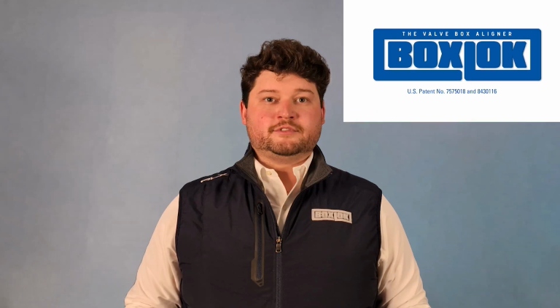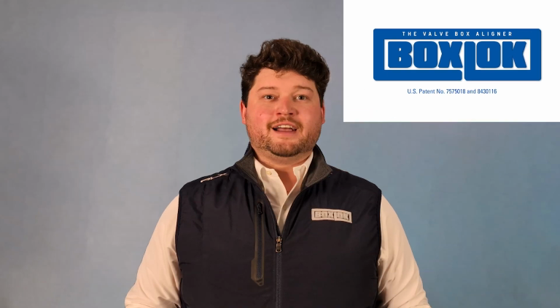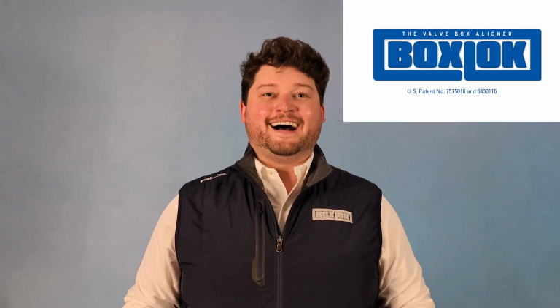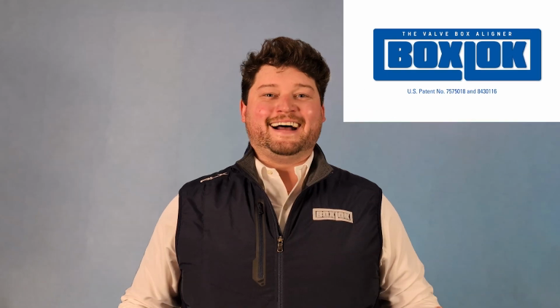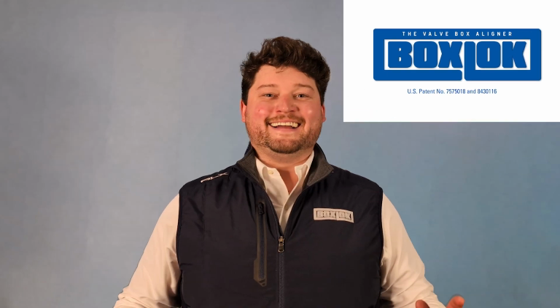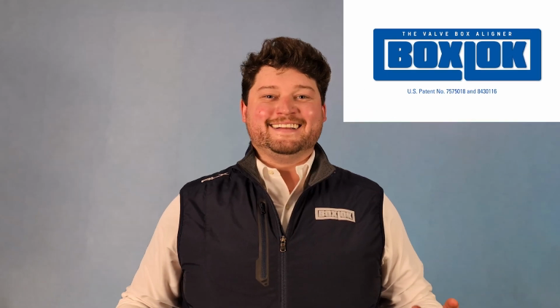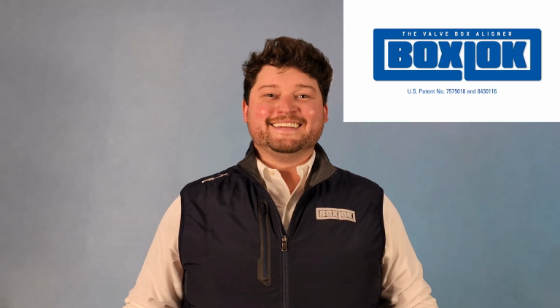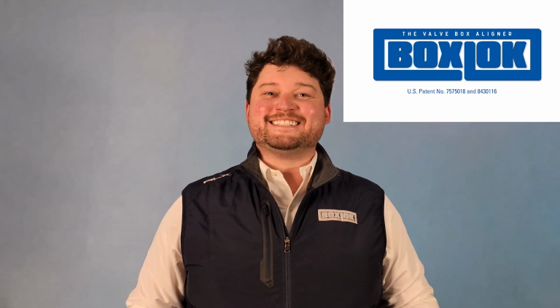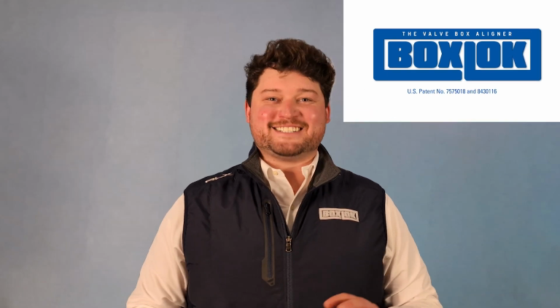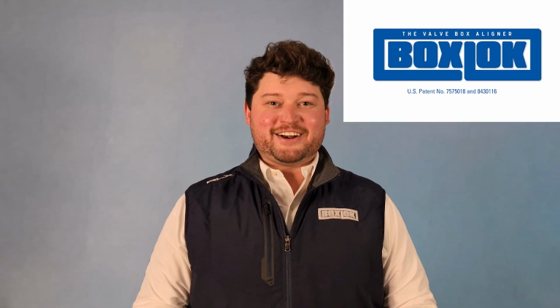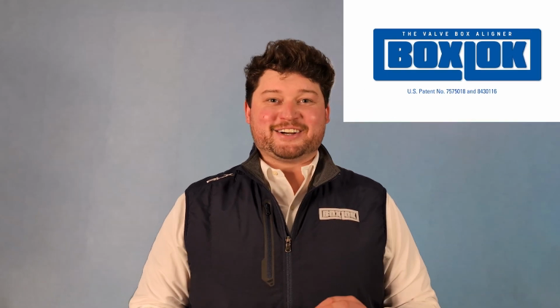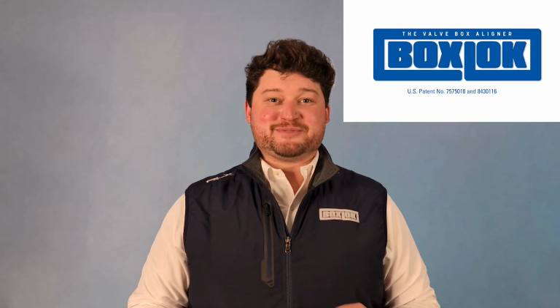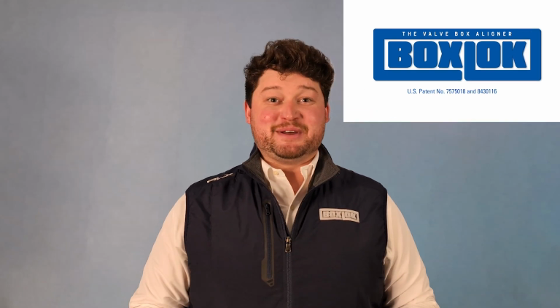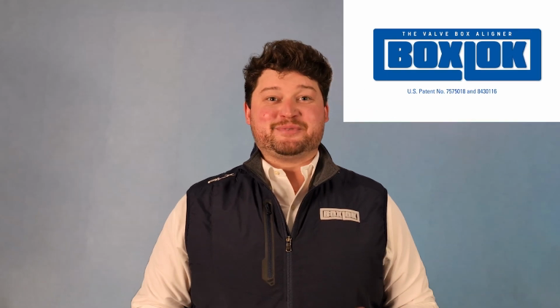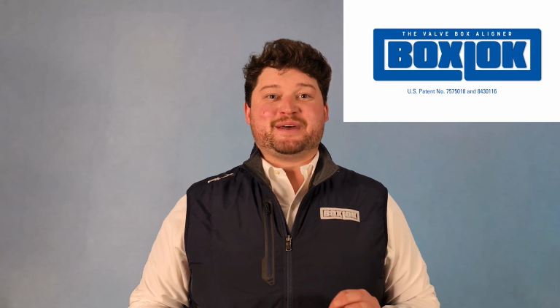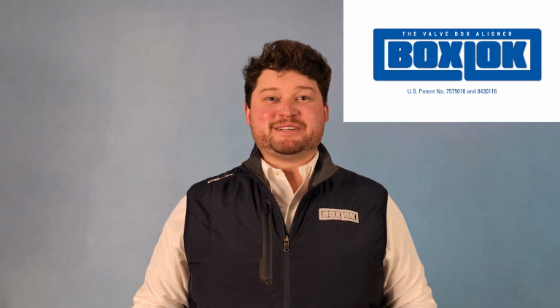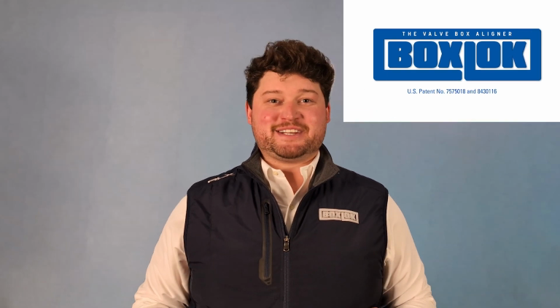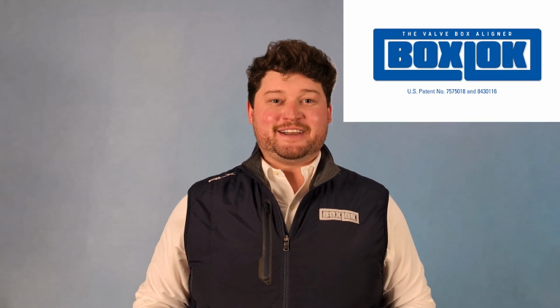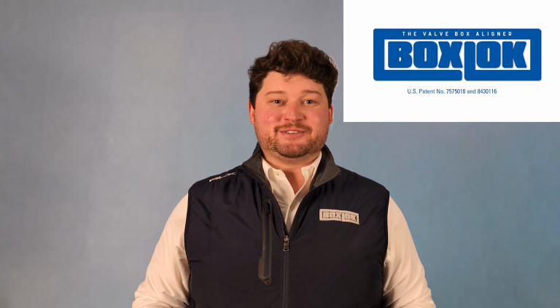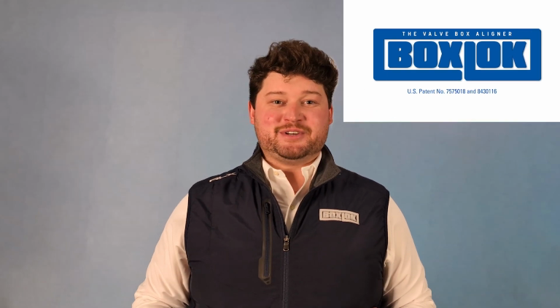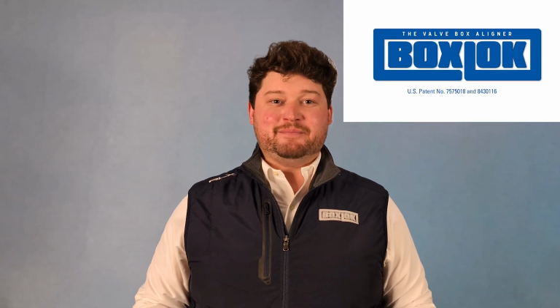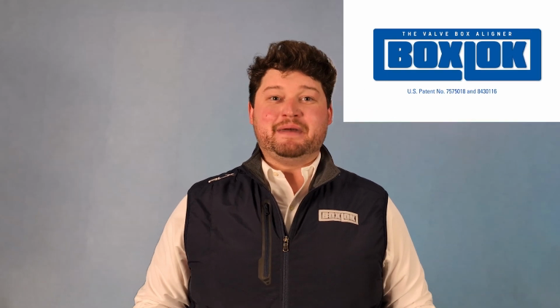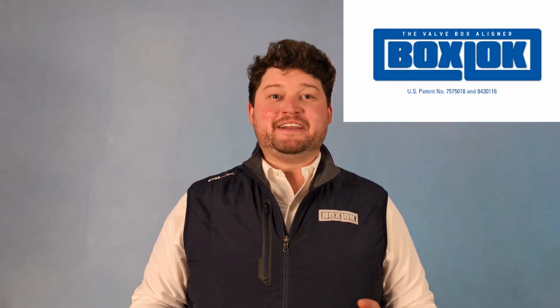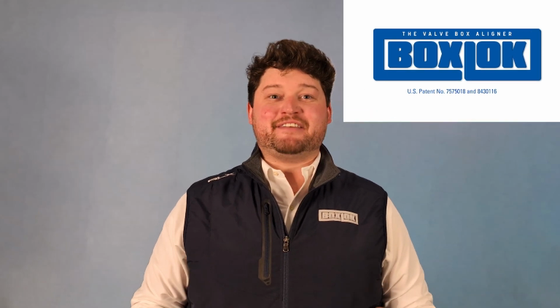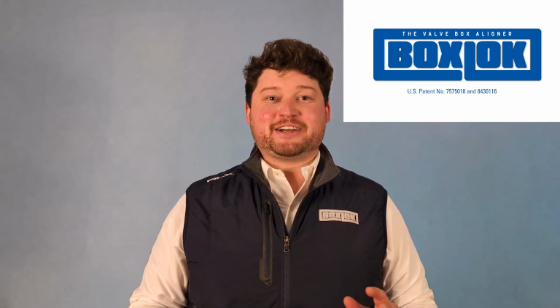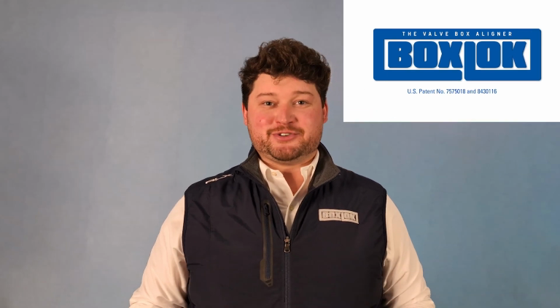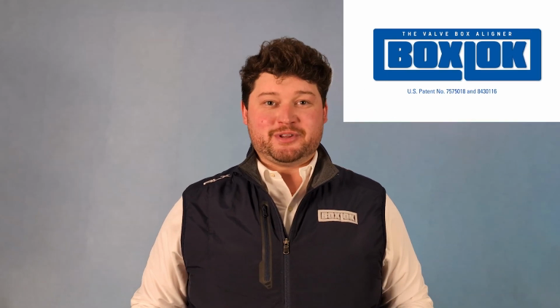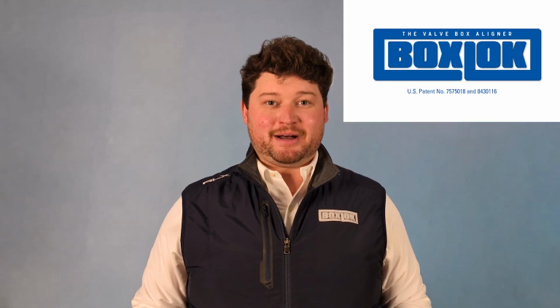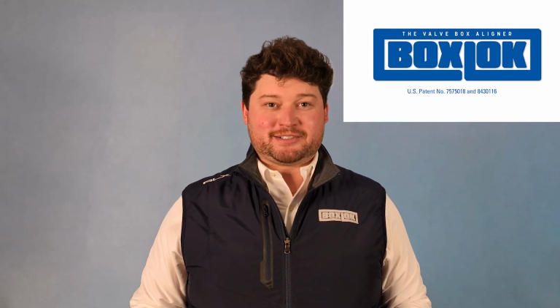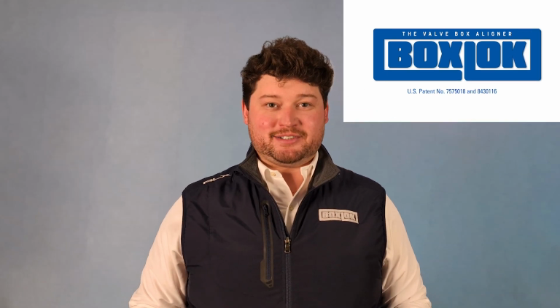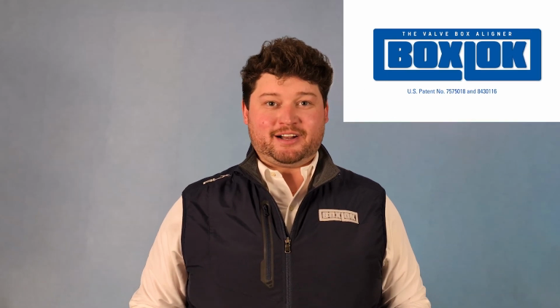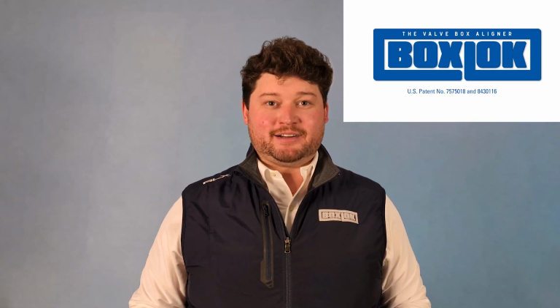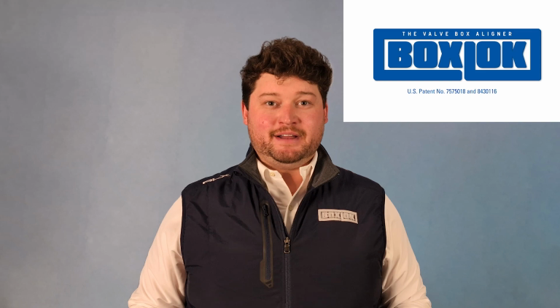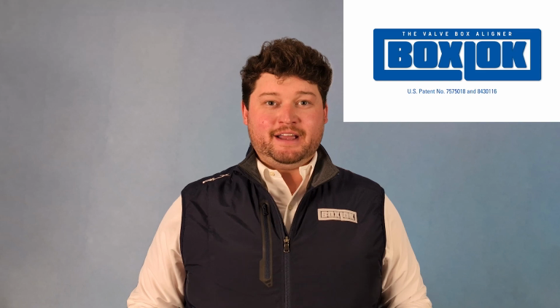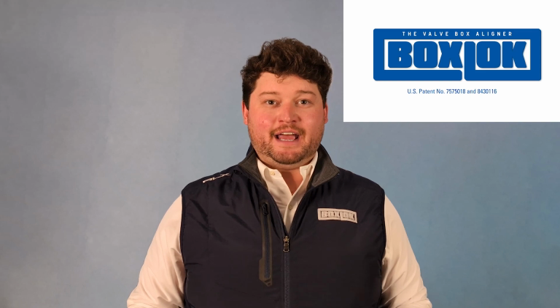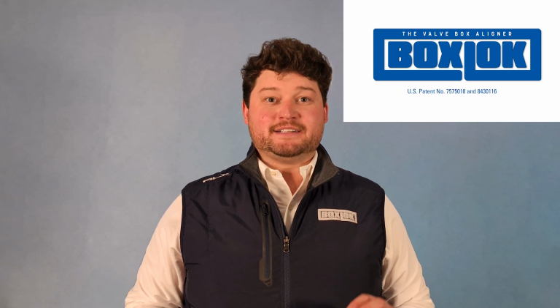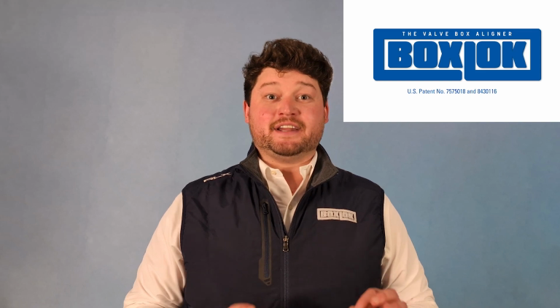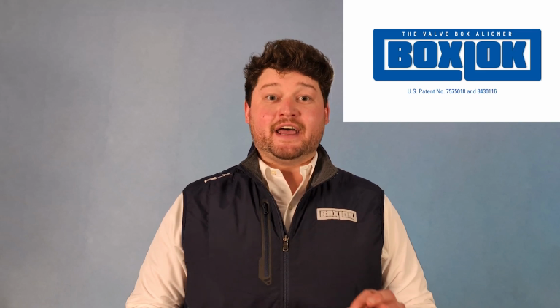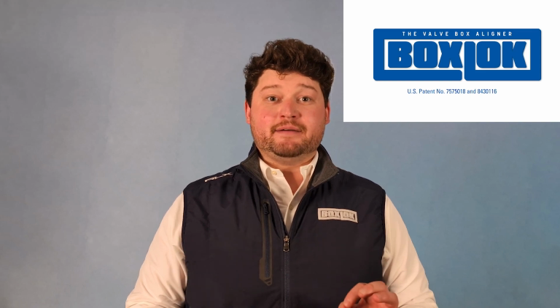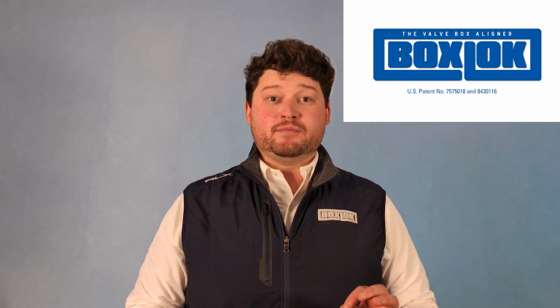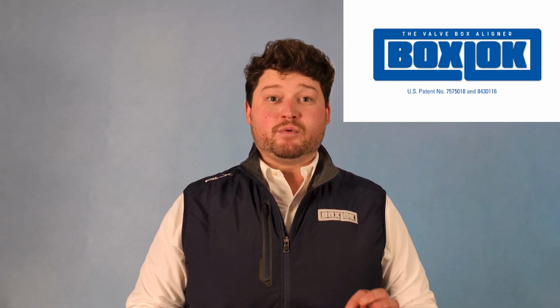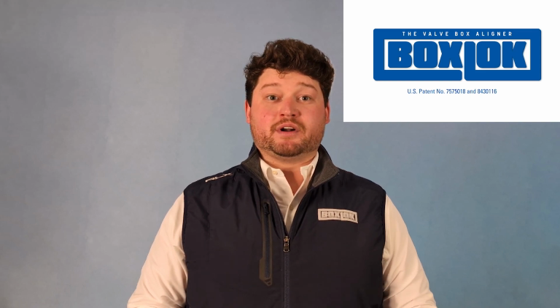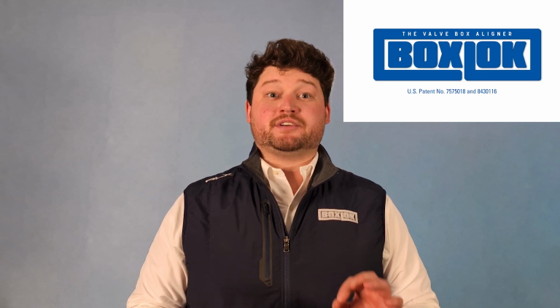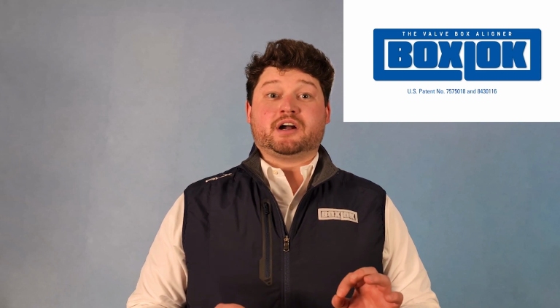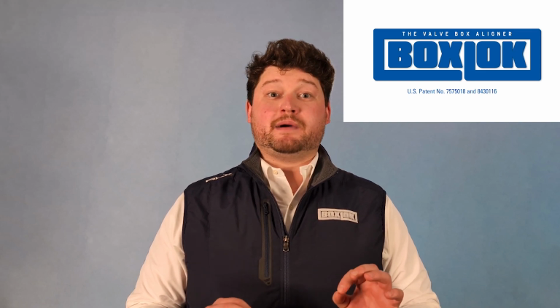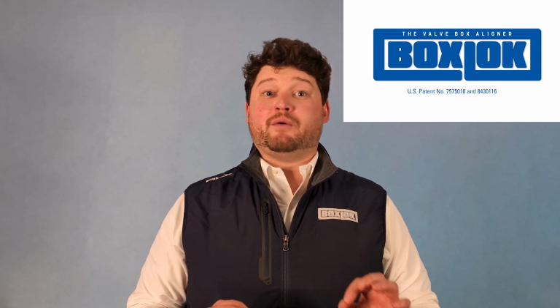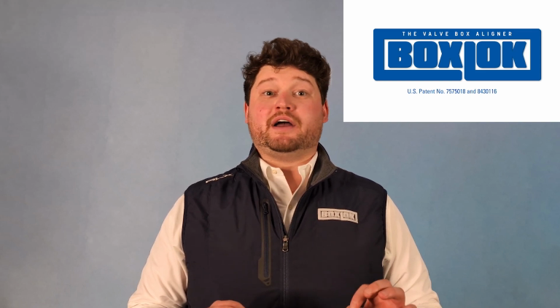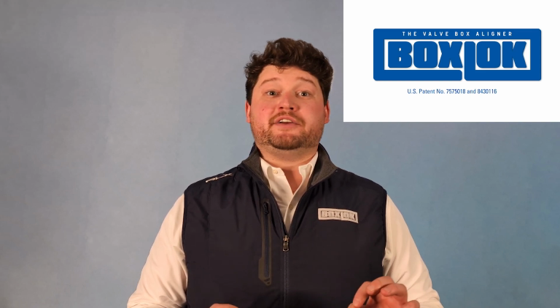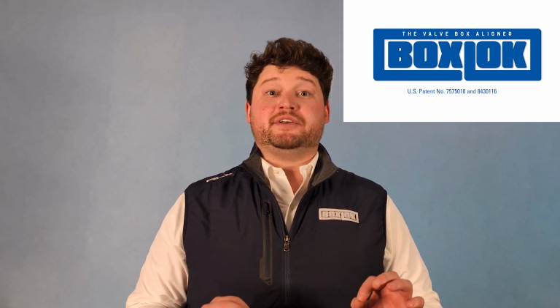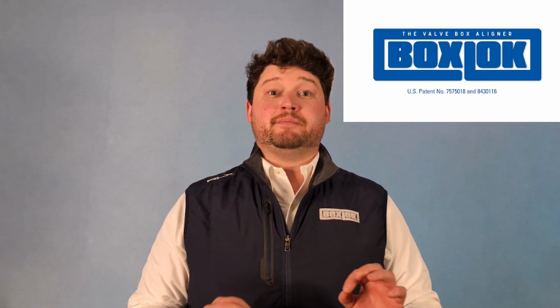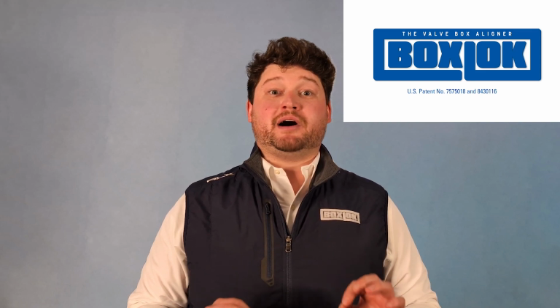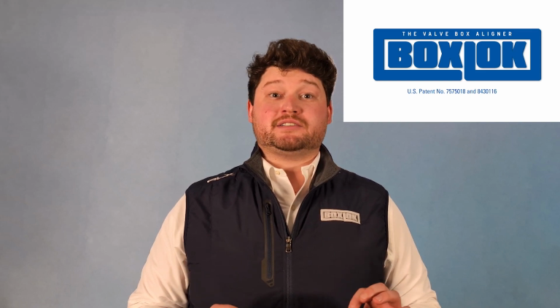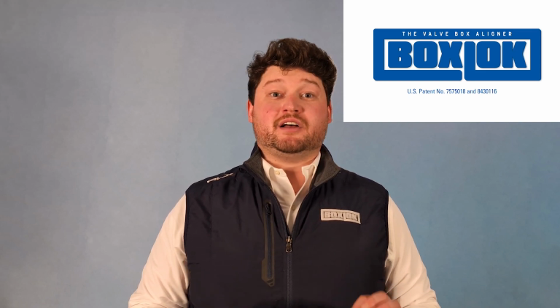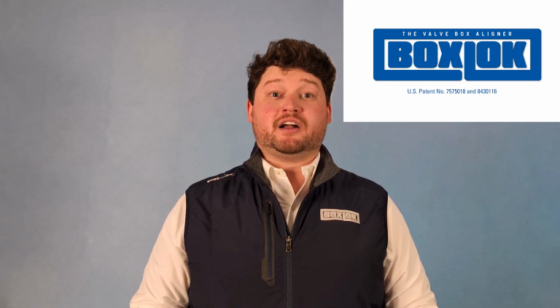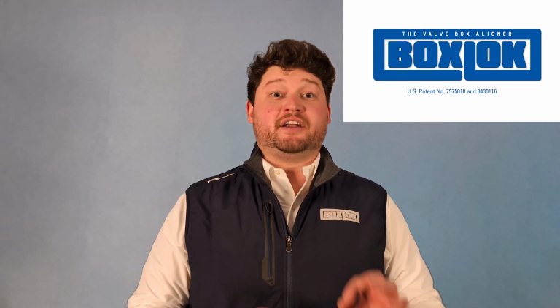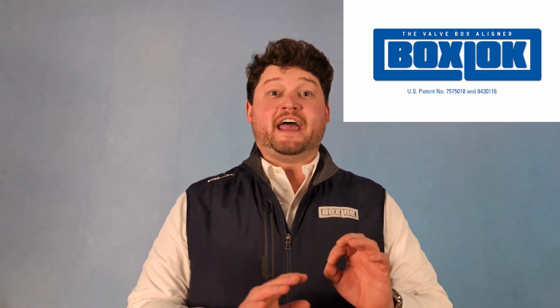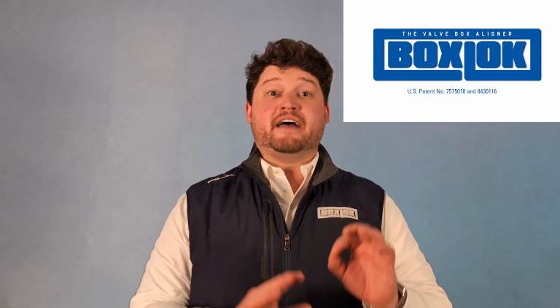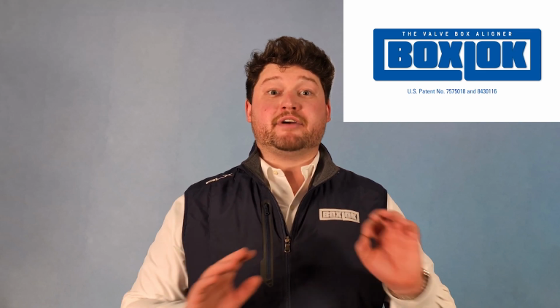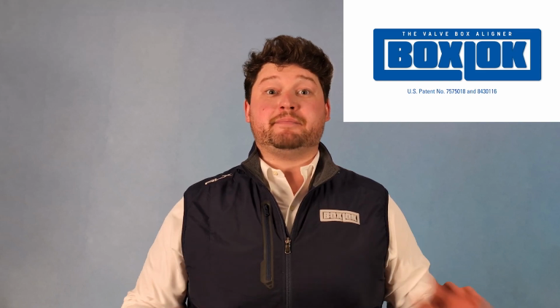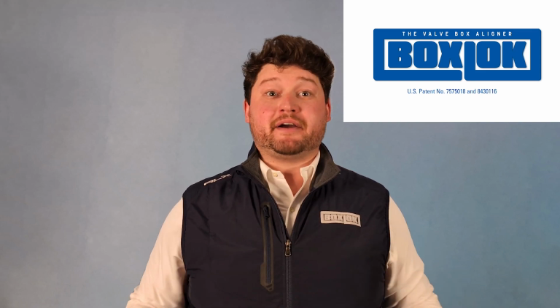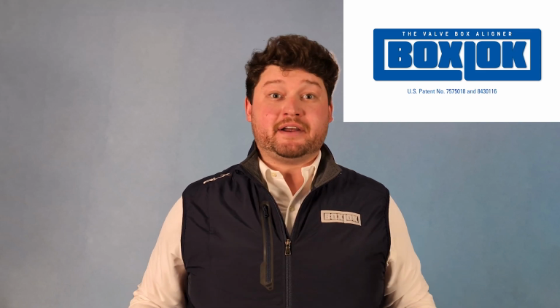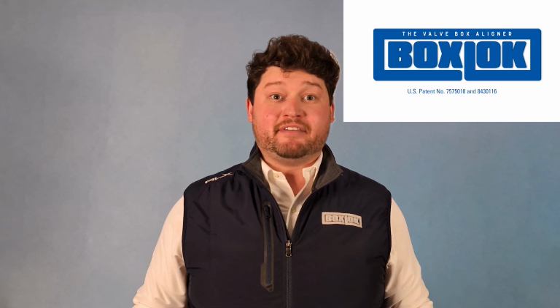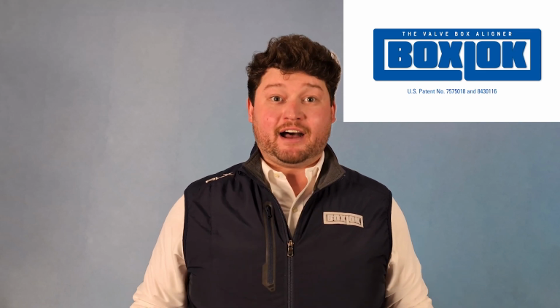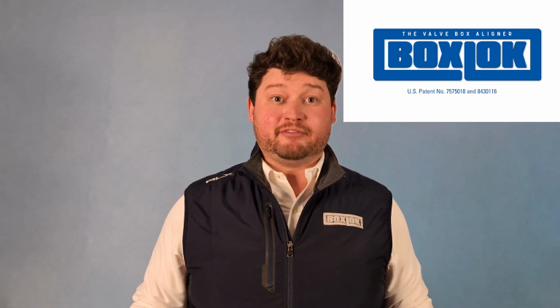Hi, this is Eric Smith with MSAles, manufacturer of the BoxLock, and today we're going to talk about why you need a BoxLock on every buried valve.